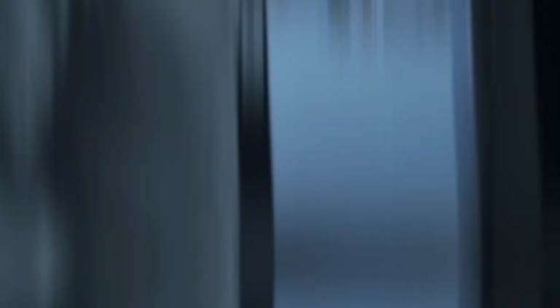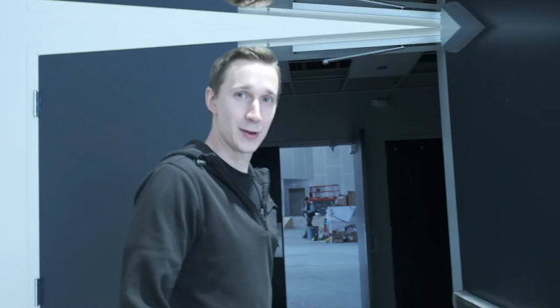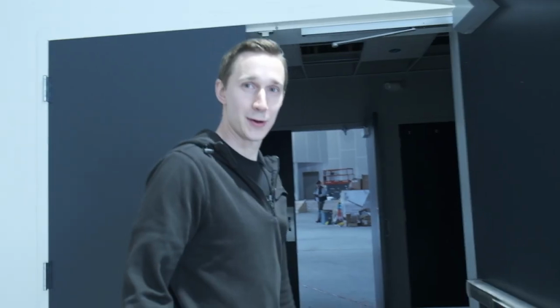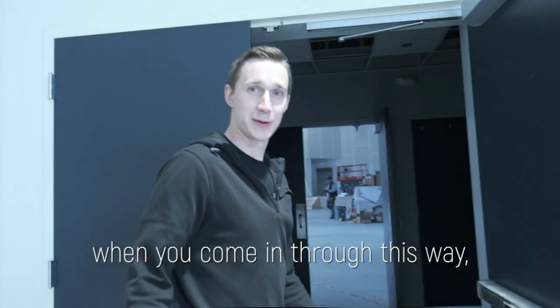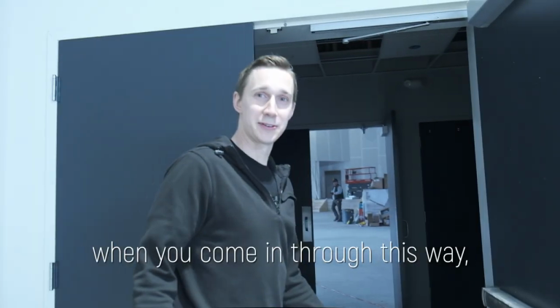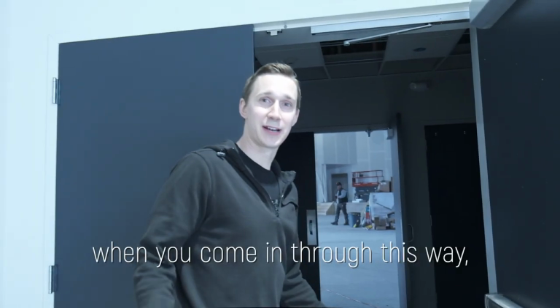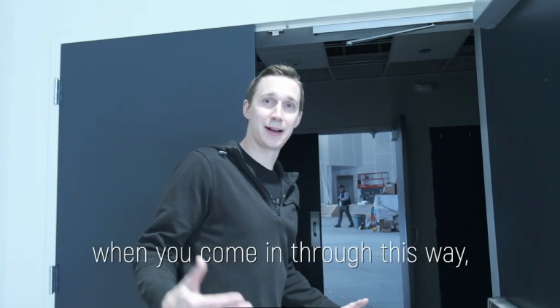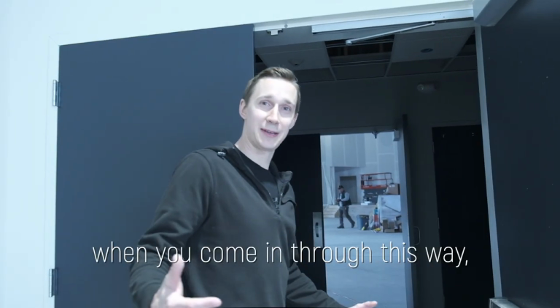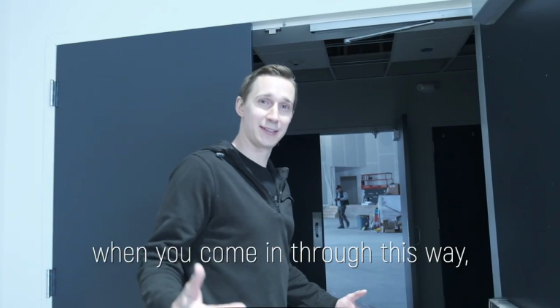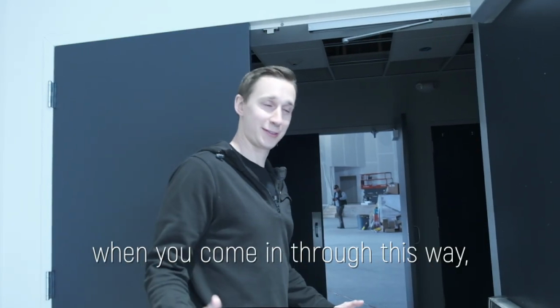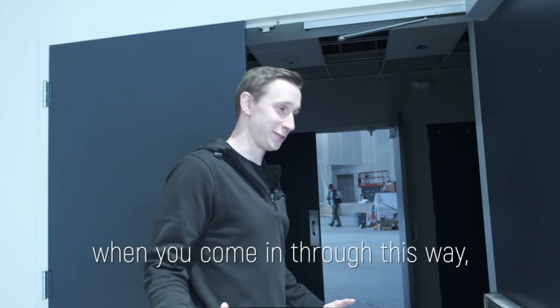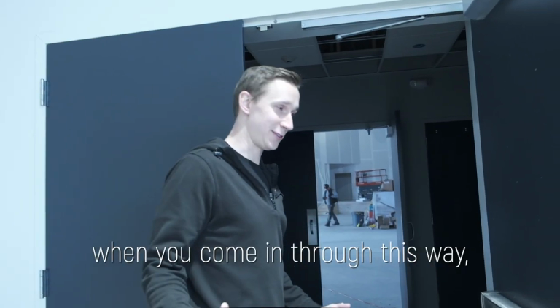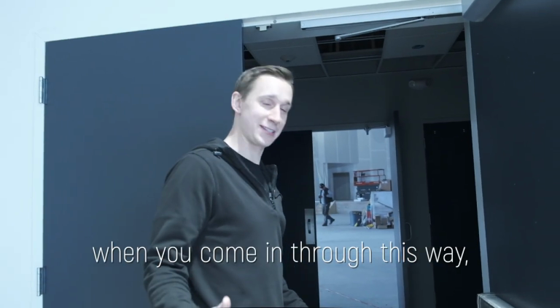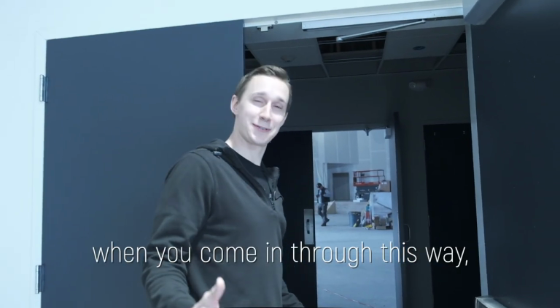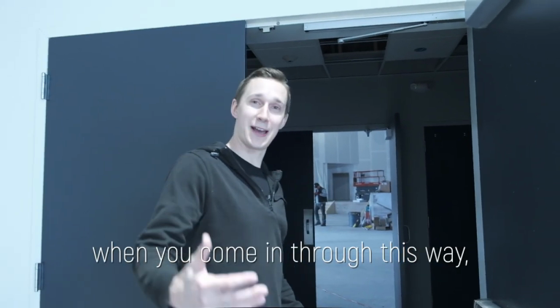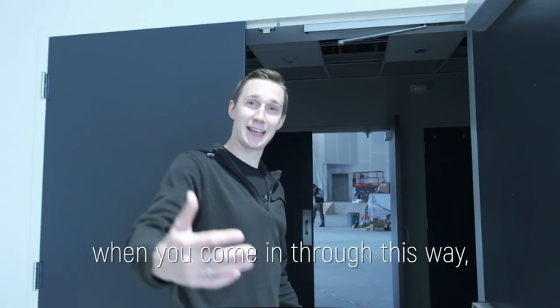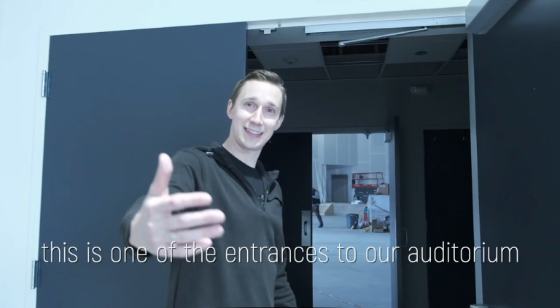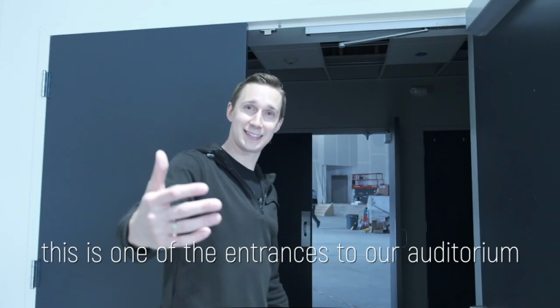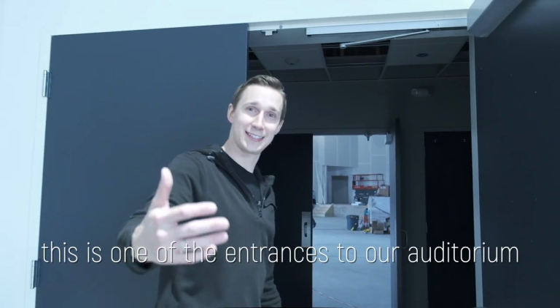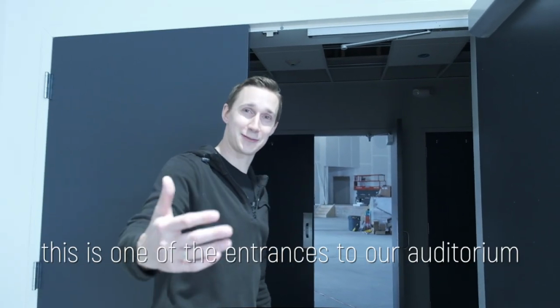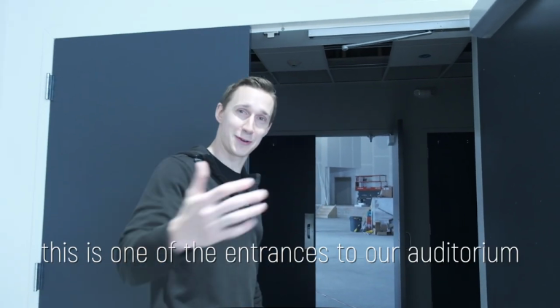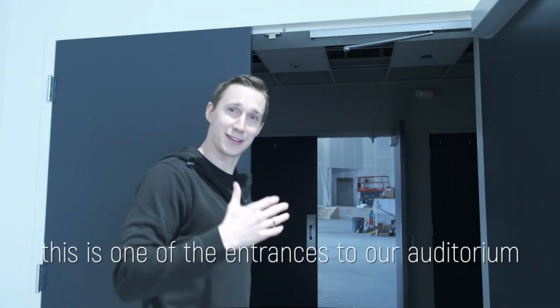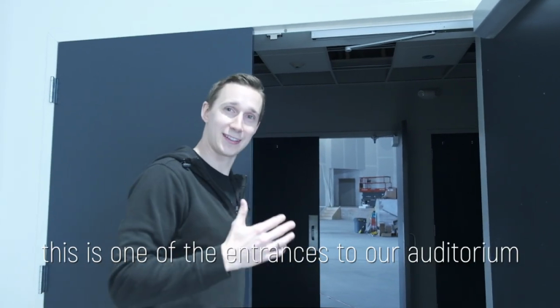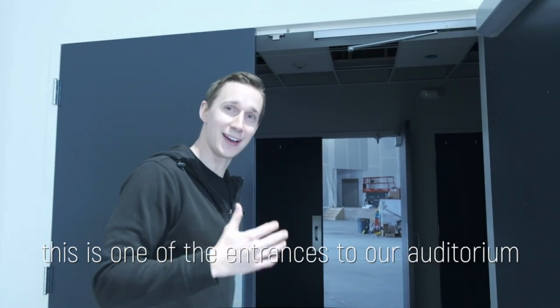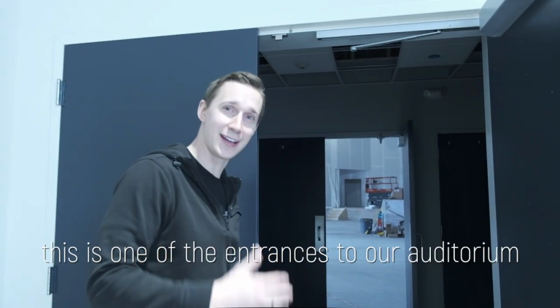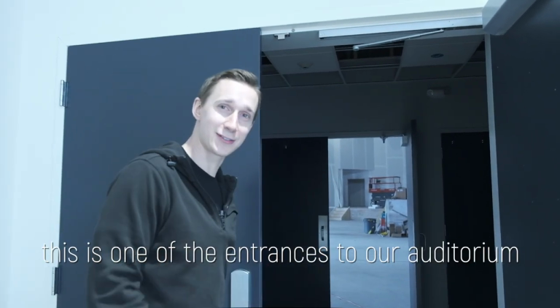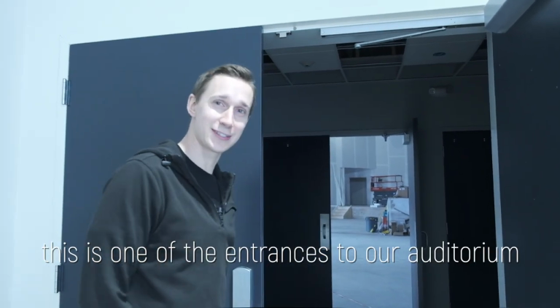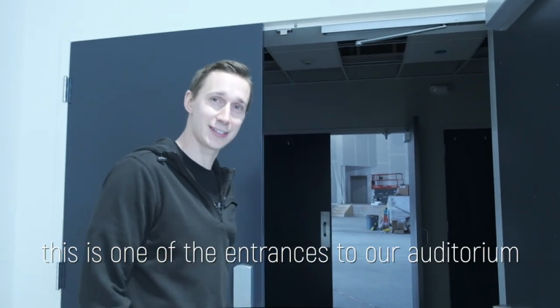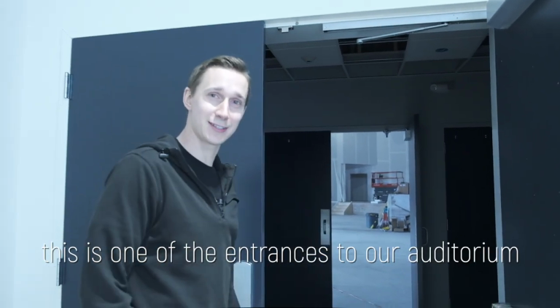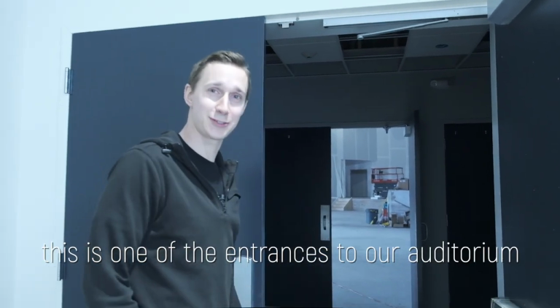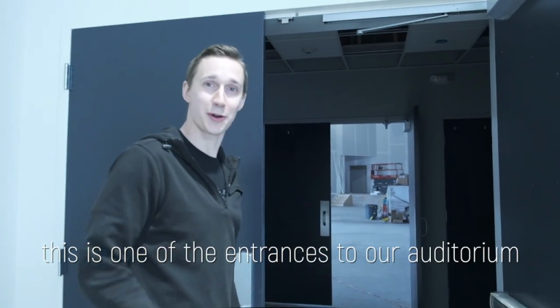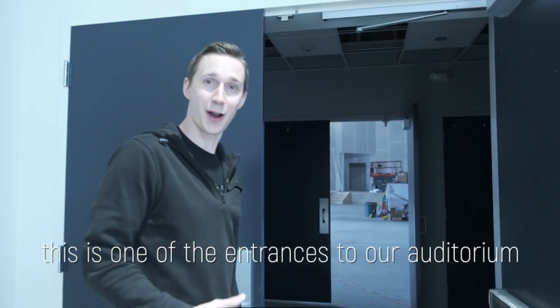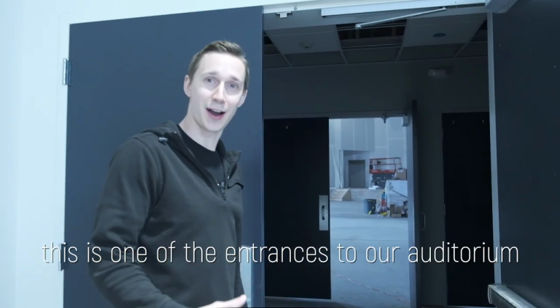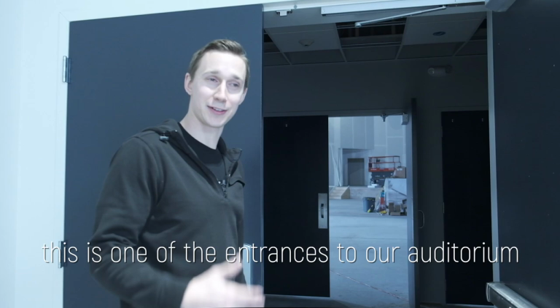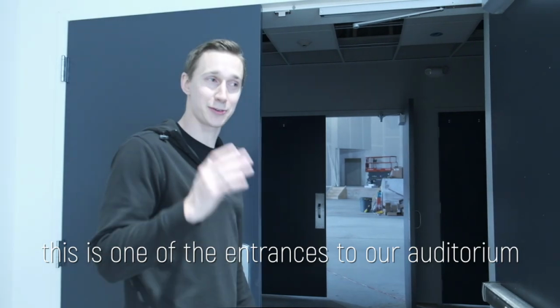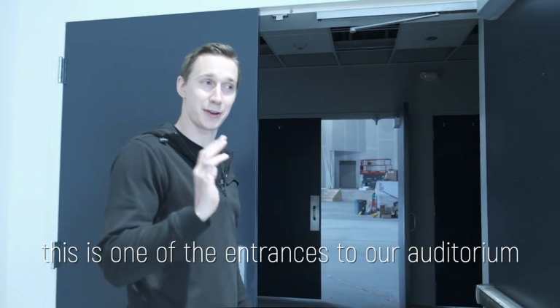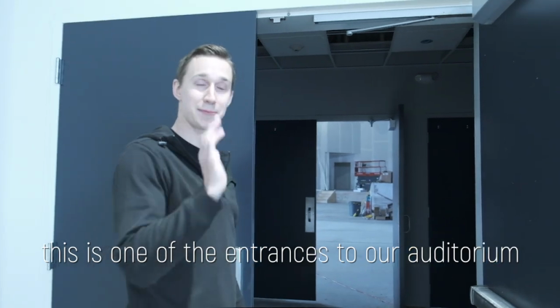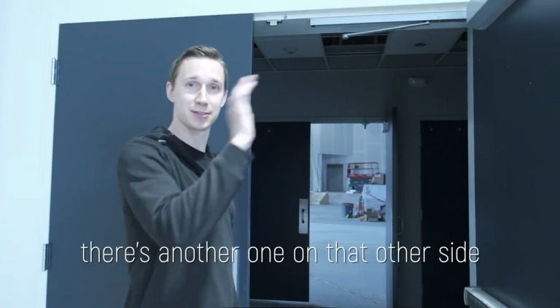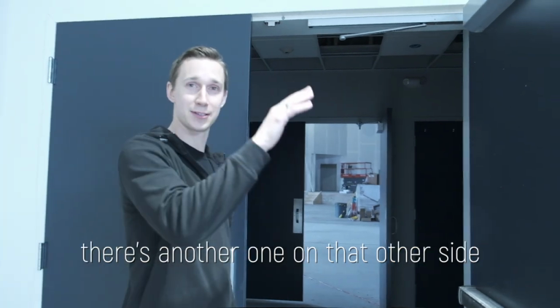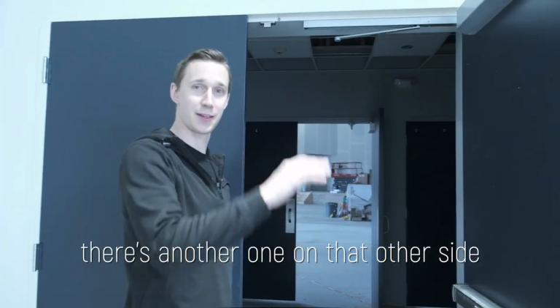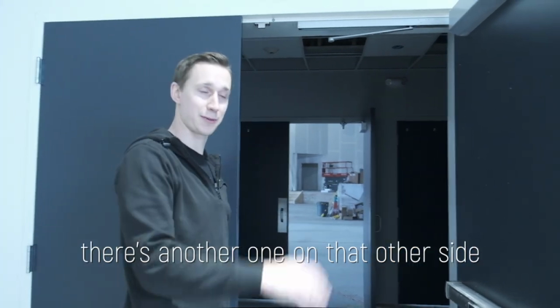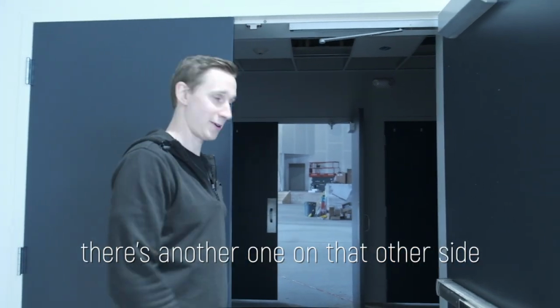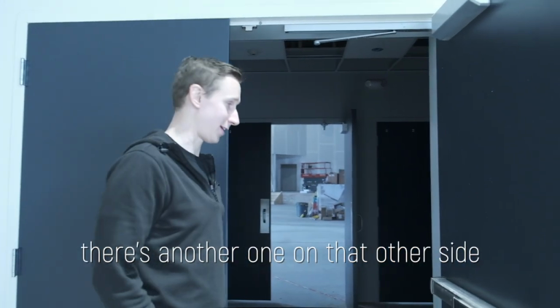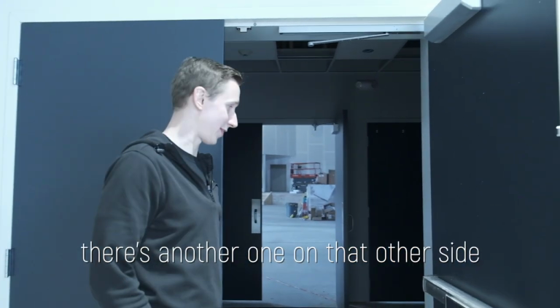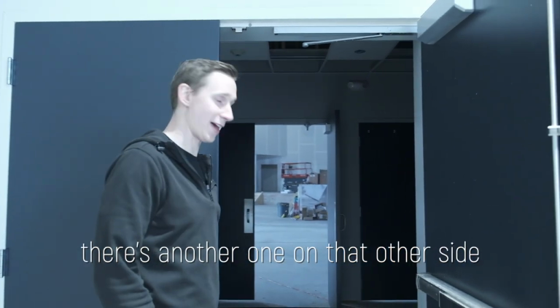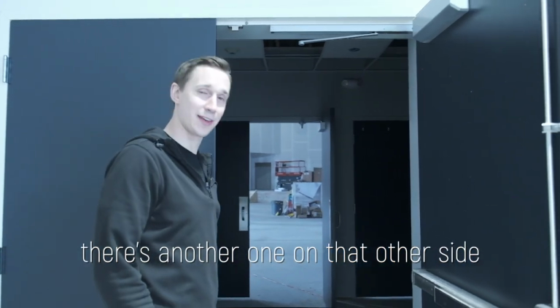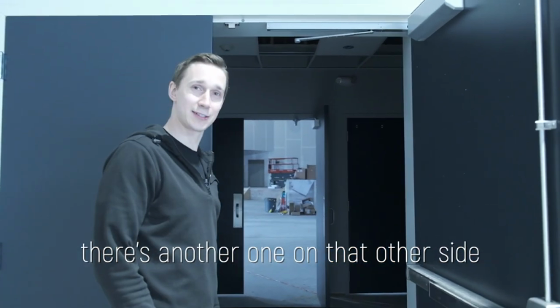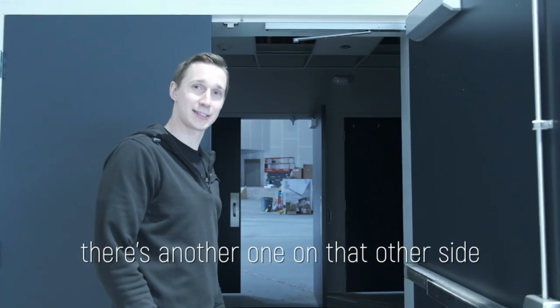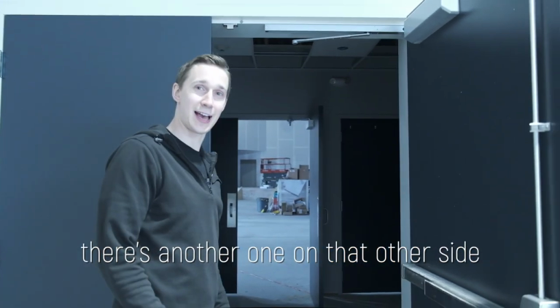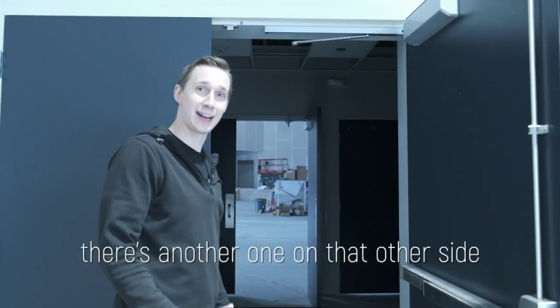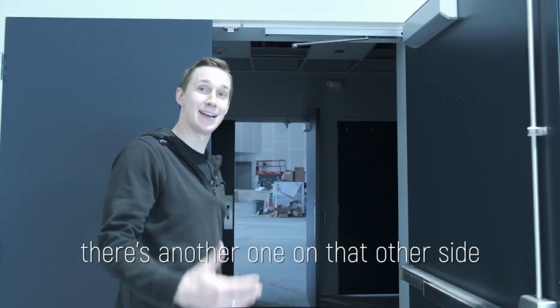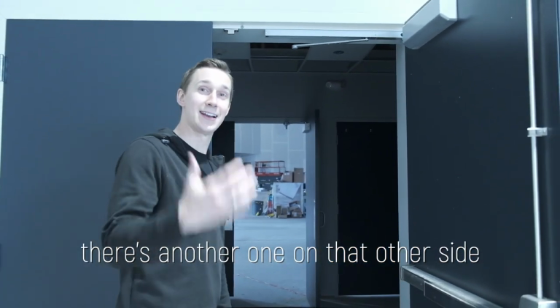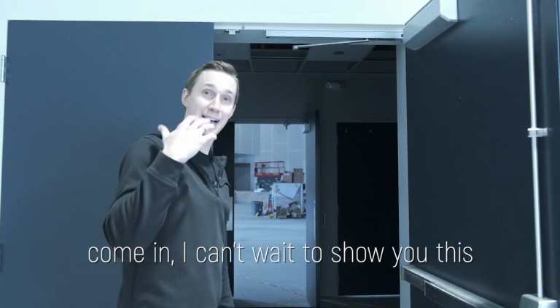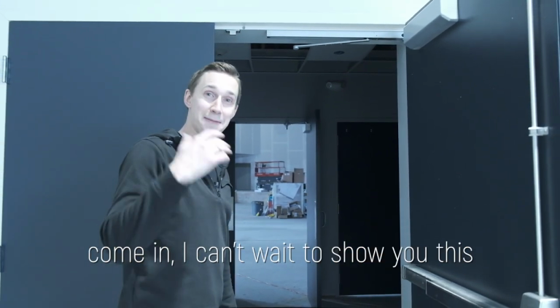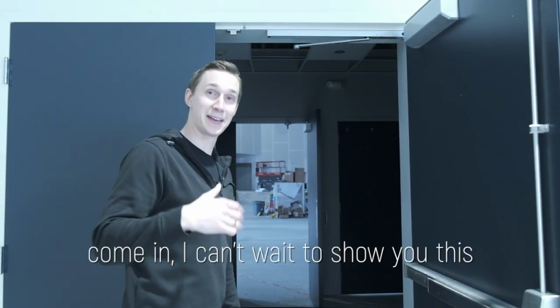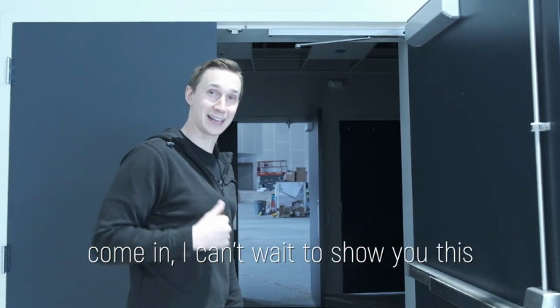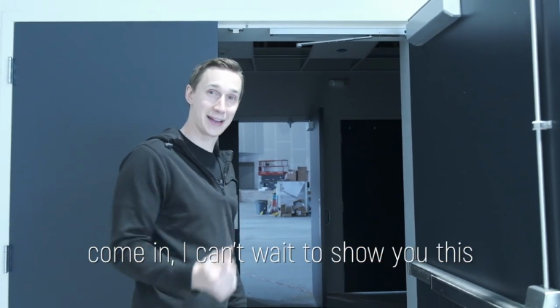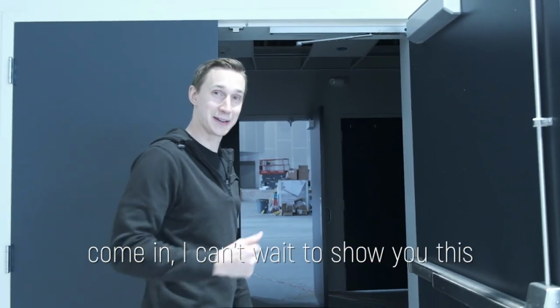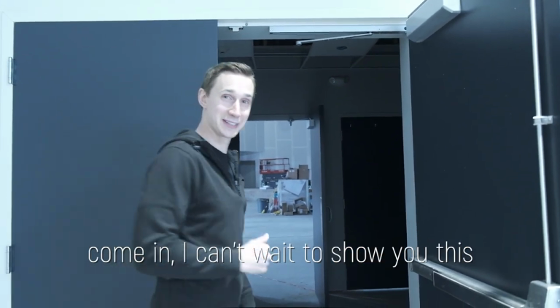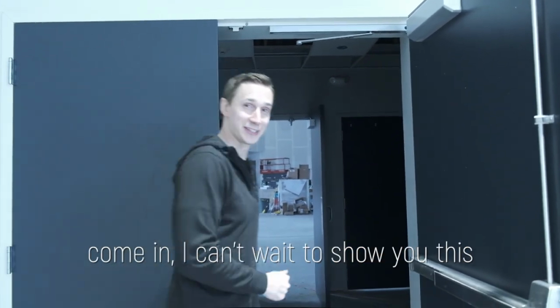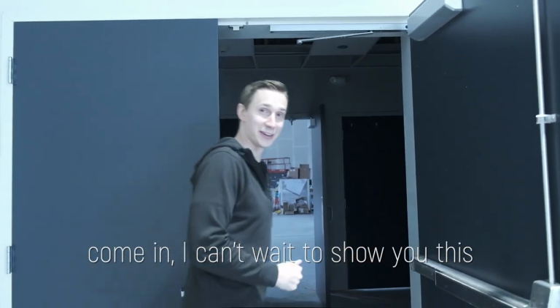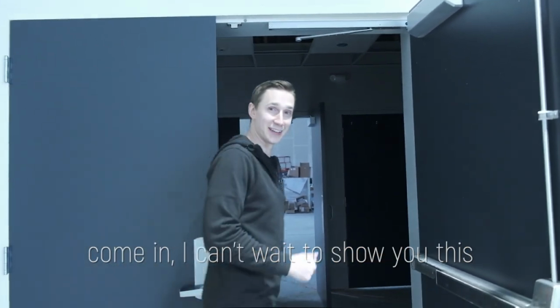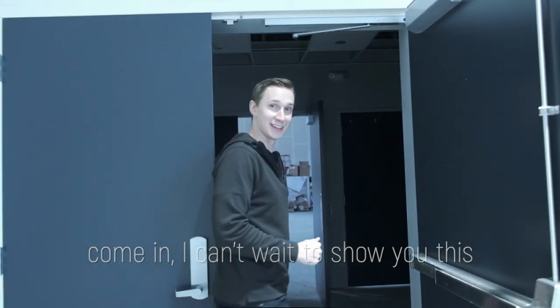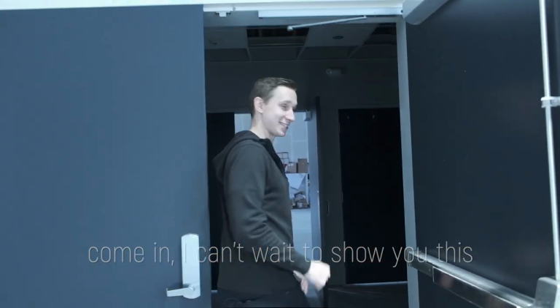When you come in through this way, this is one of the entrances to our auditorium — there's another one on that other side. Come in, I can't wait to show you this.